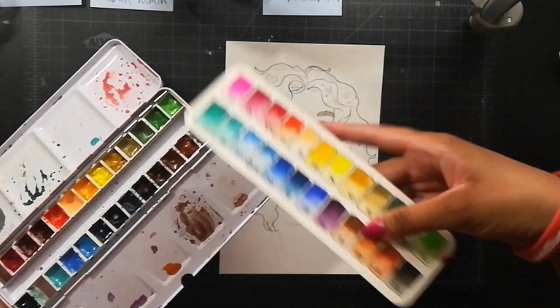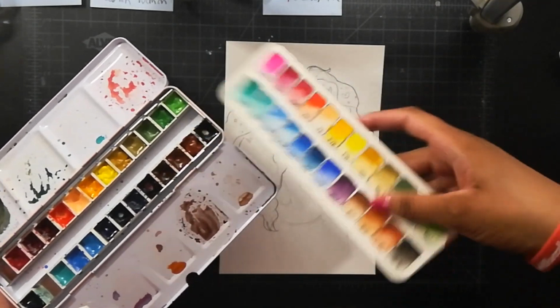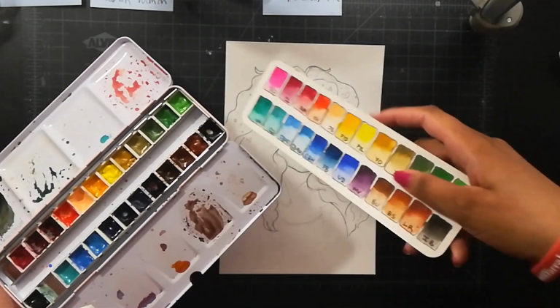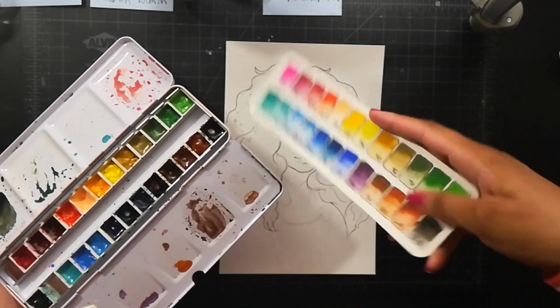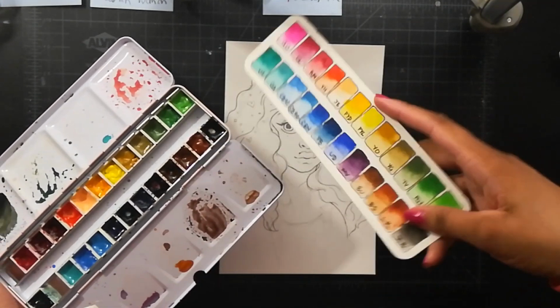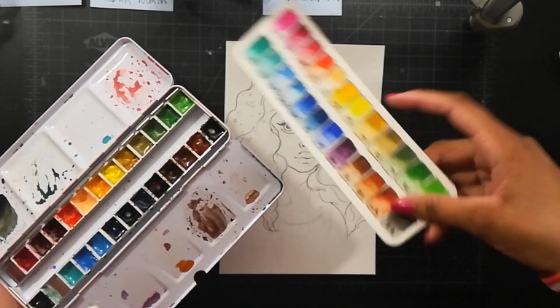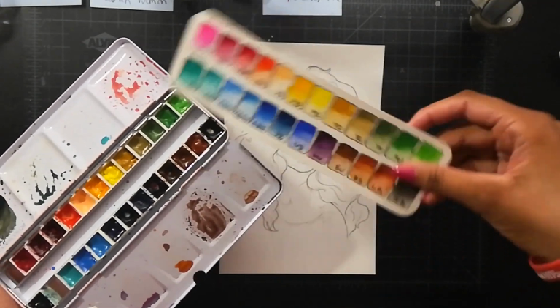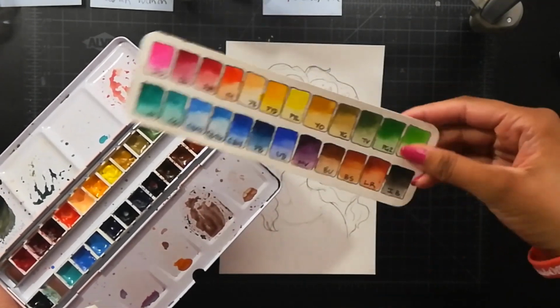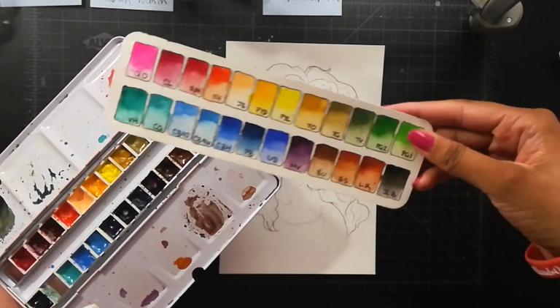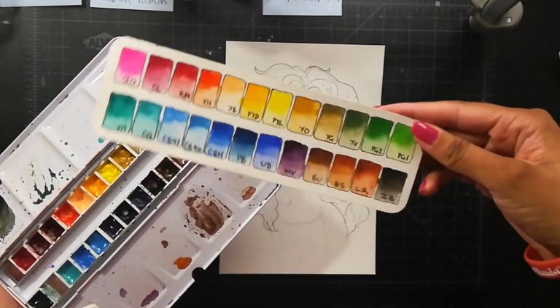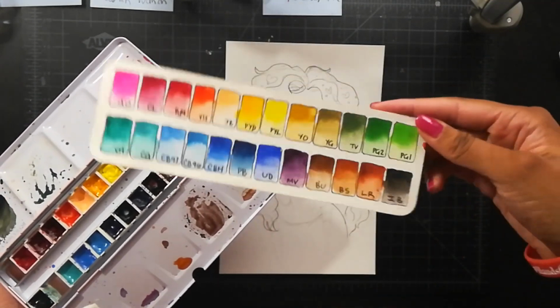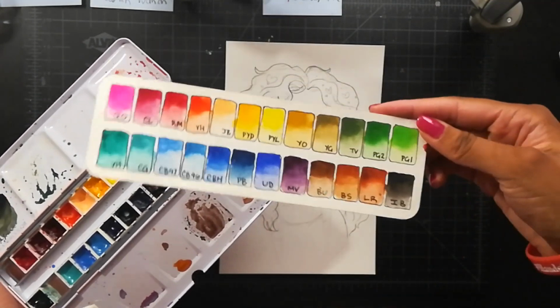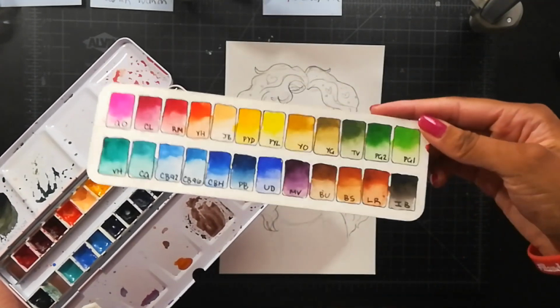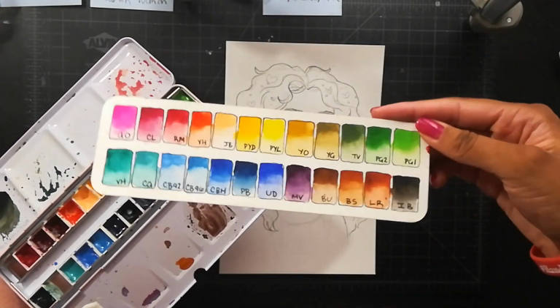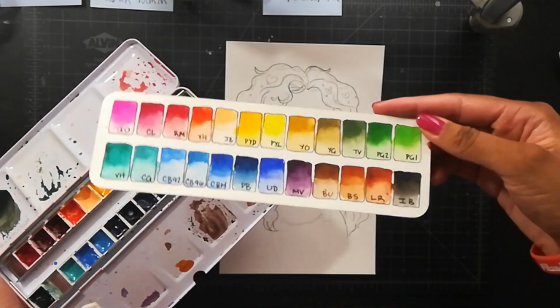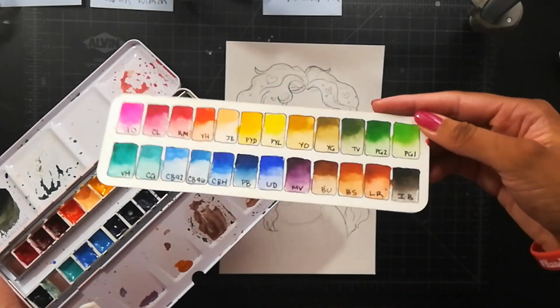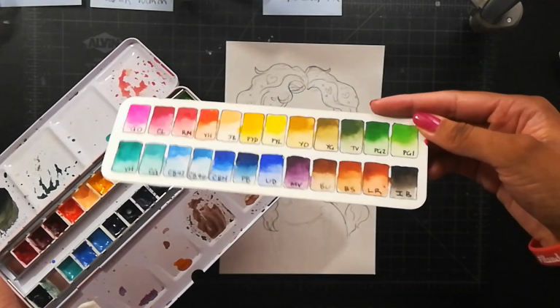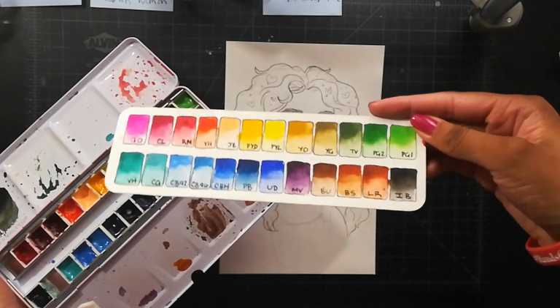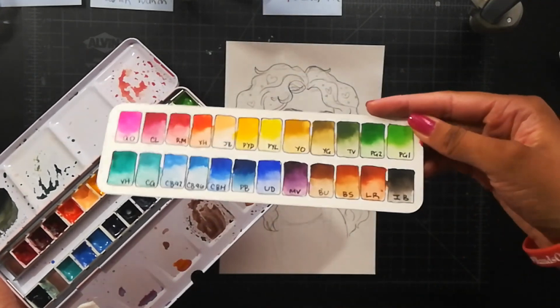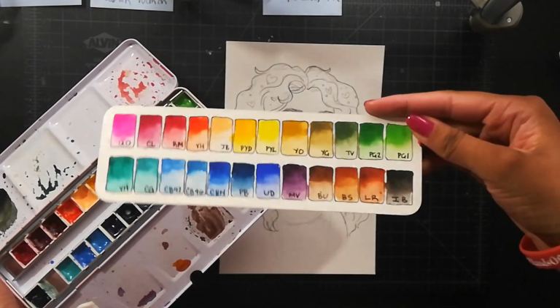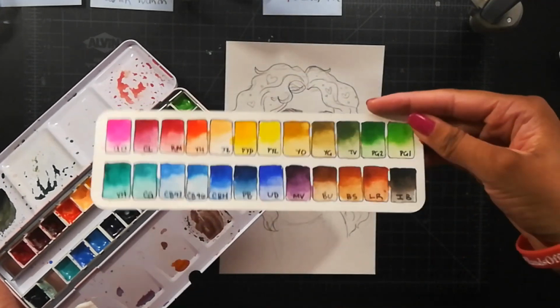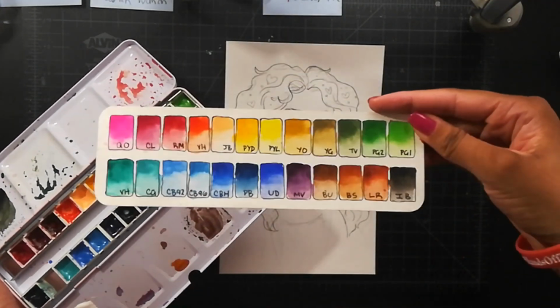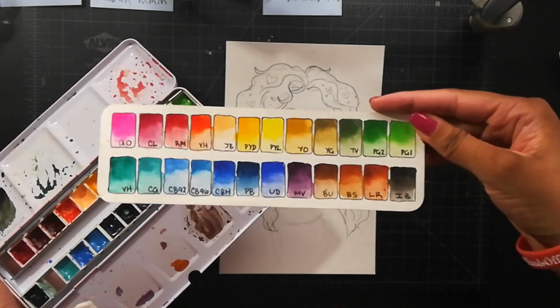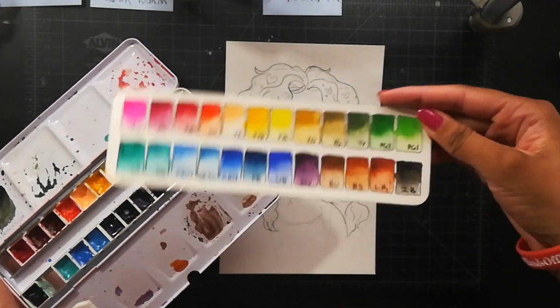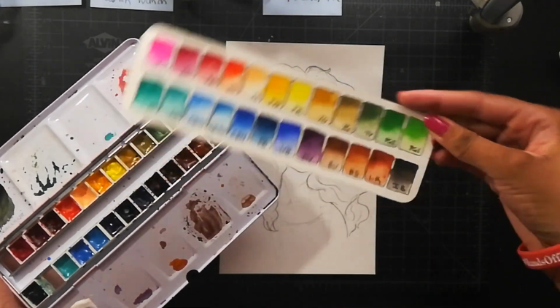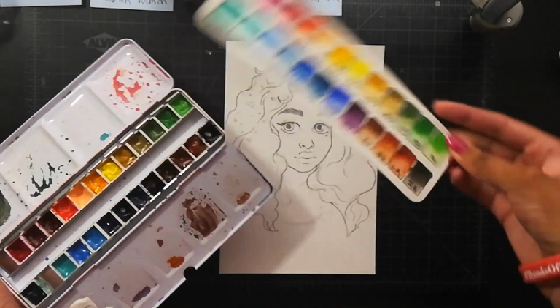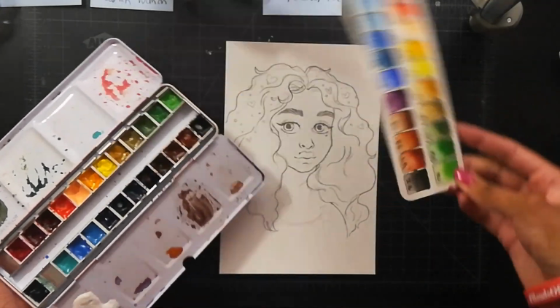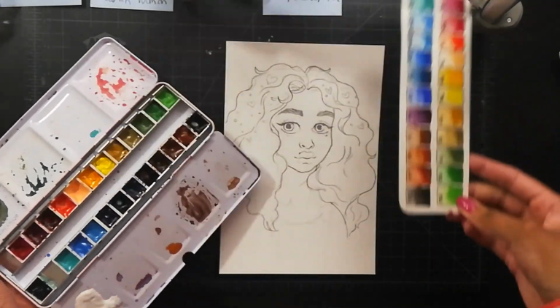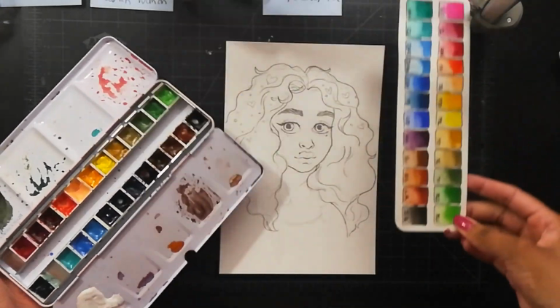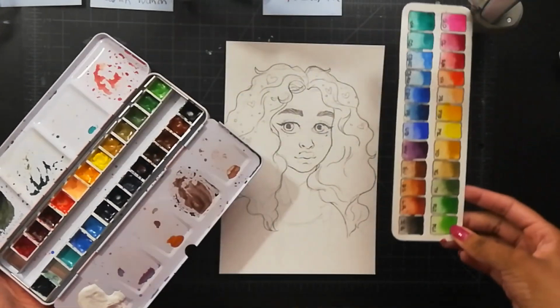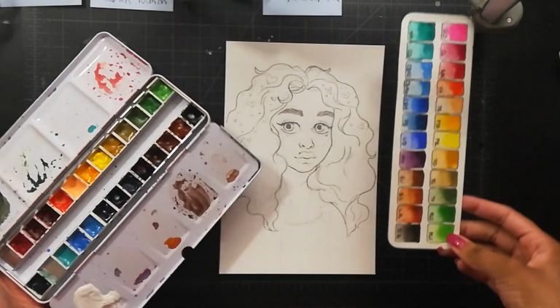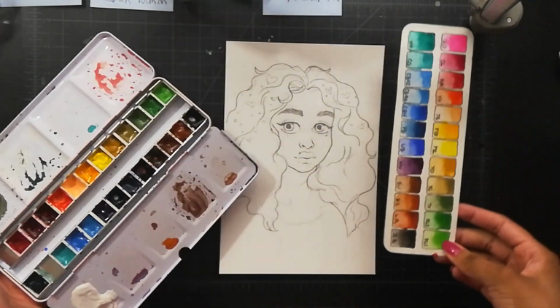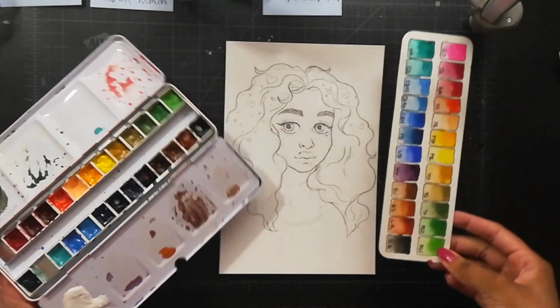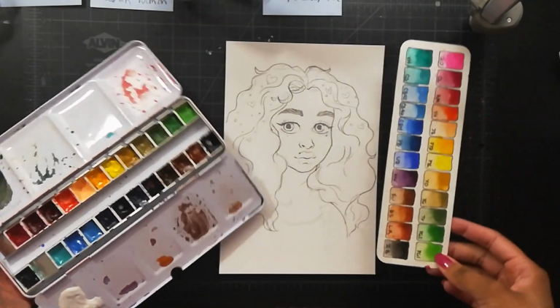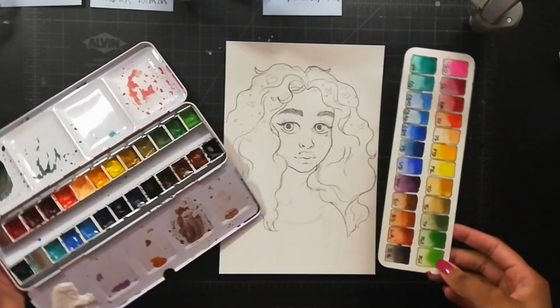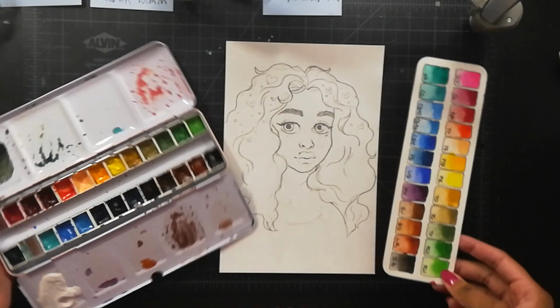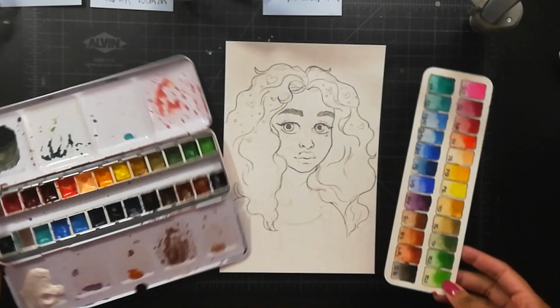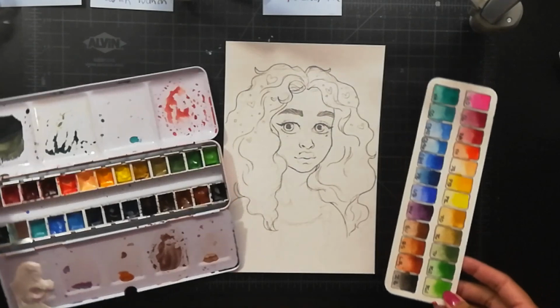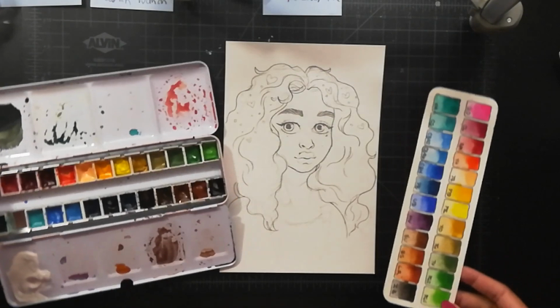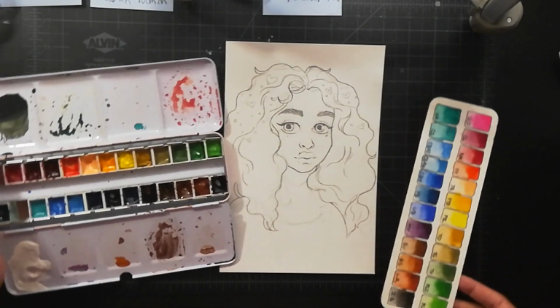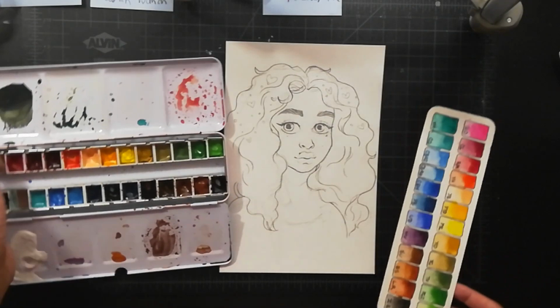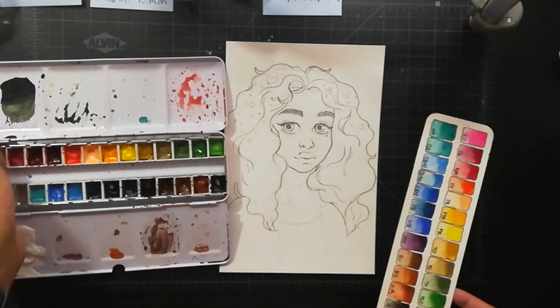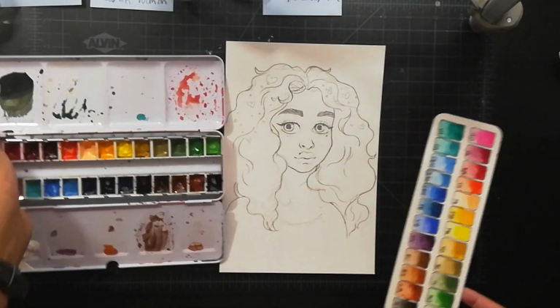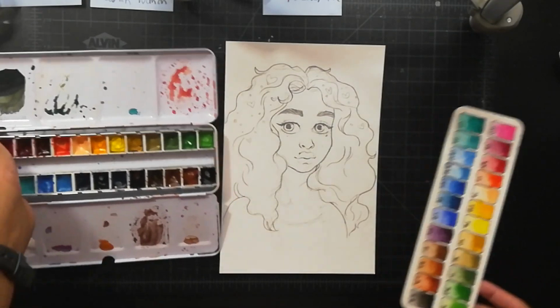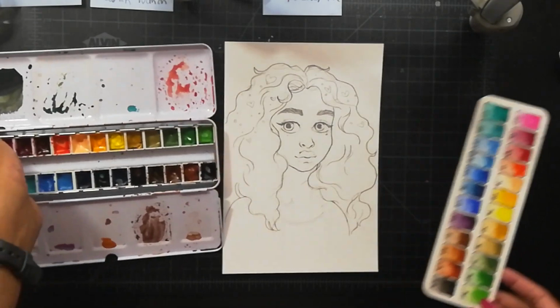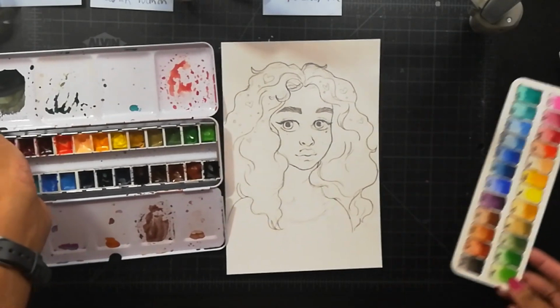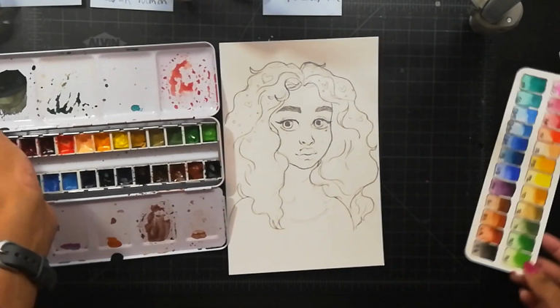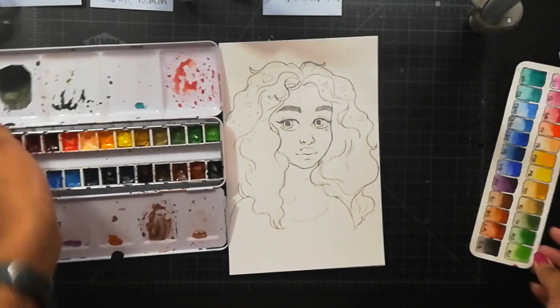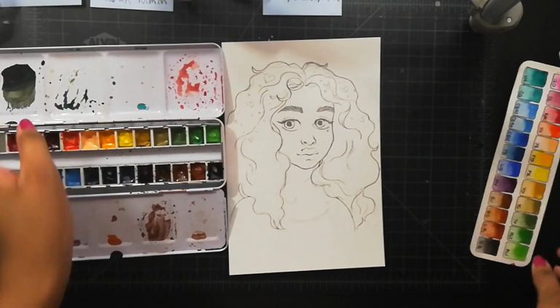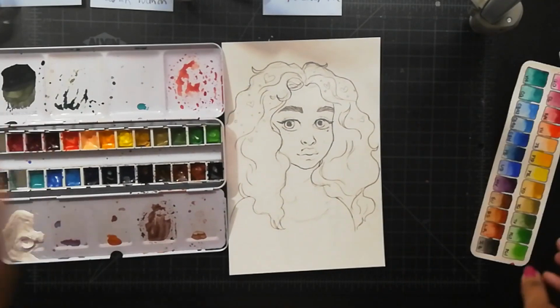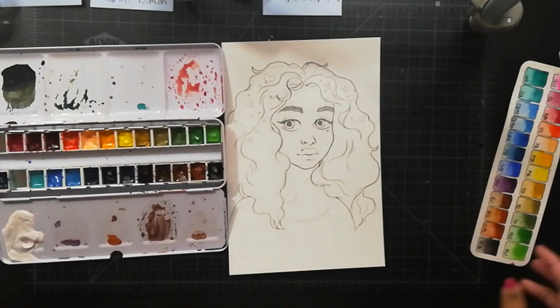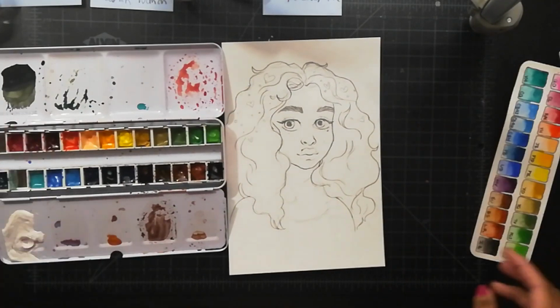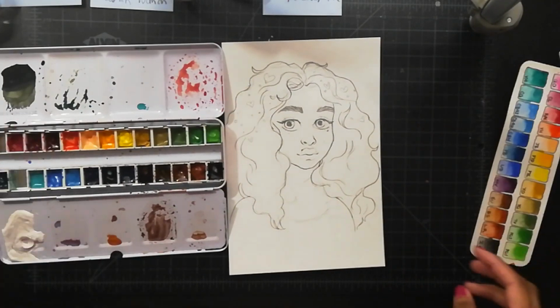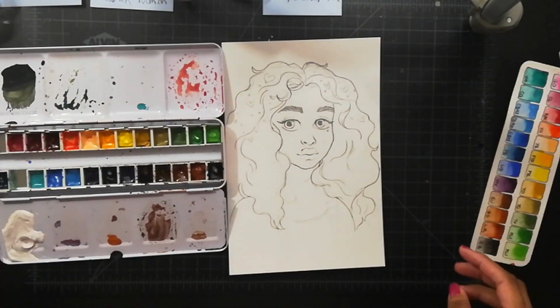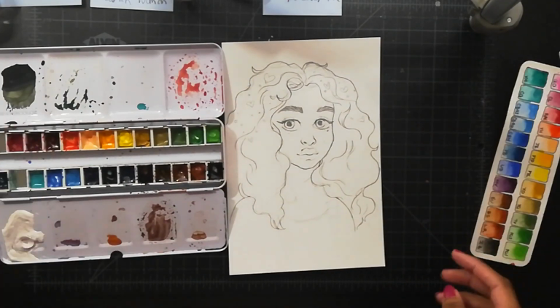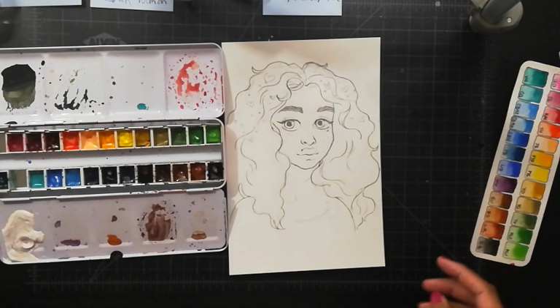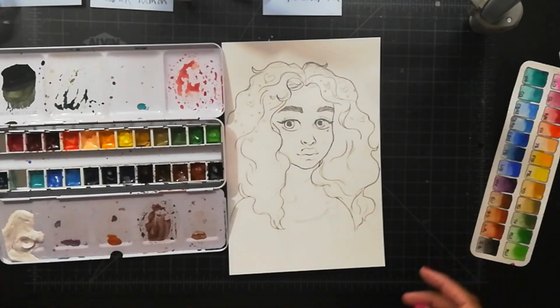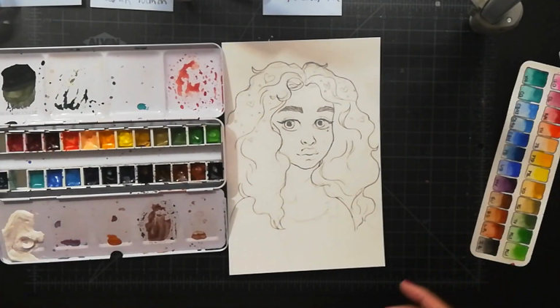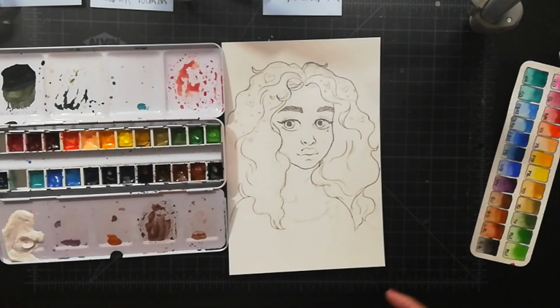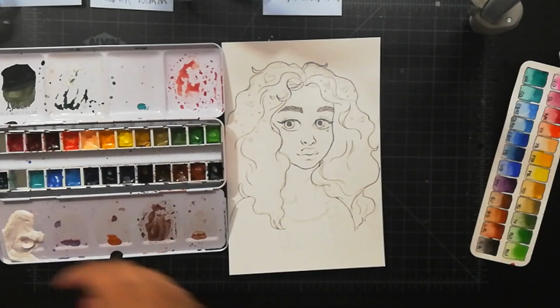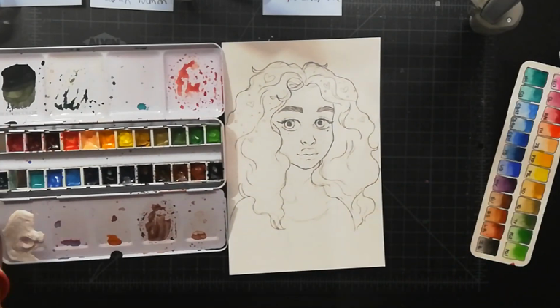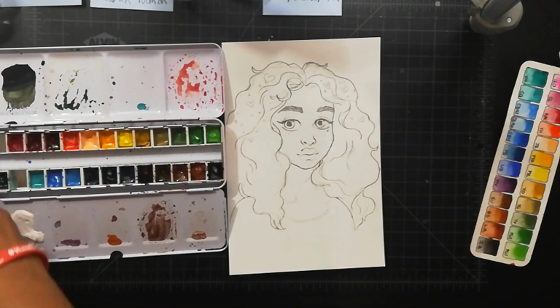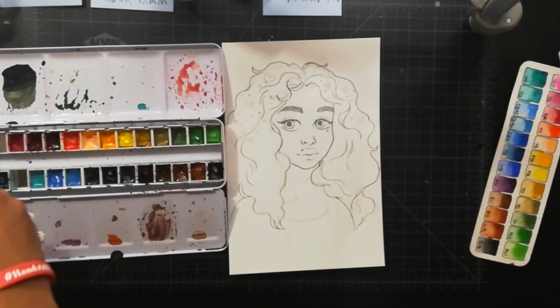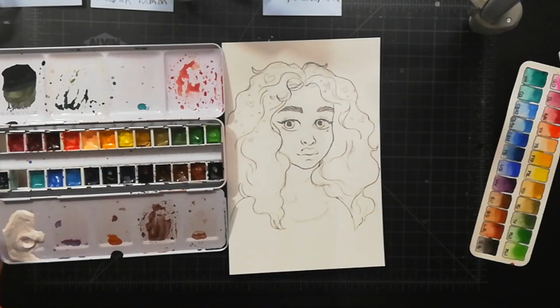After that, I don't usually do this but I did it with this one — pick a color palette, because it helps sometimes.